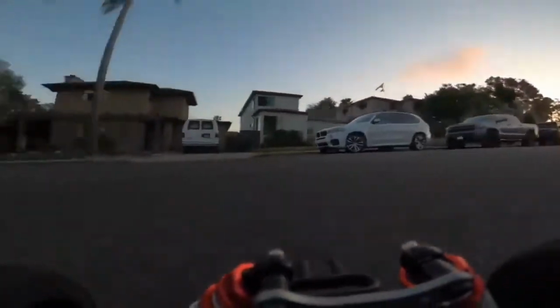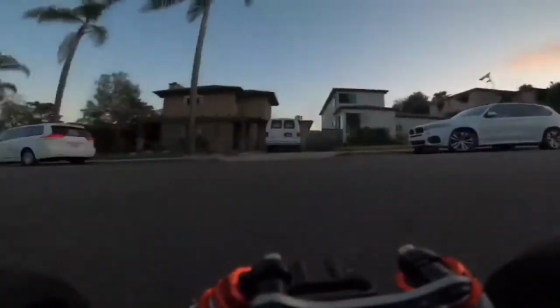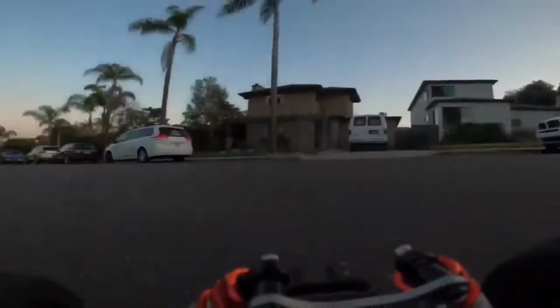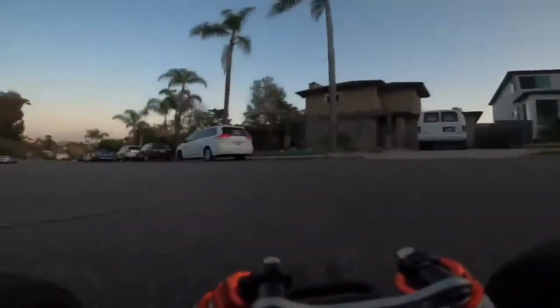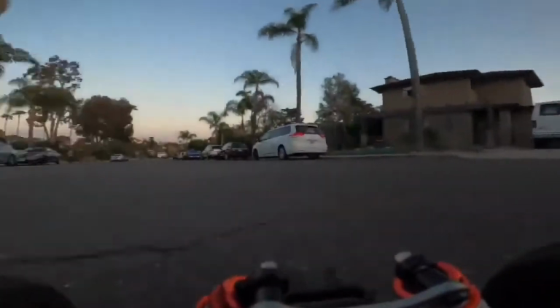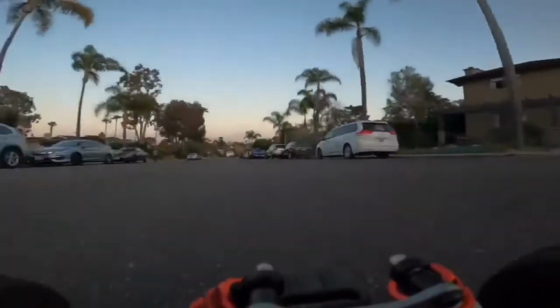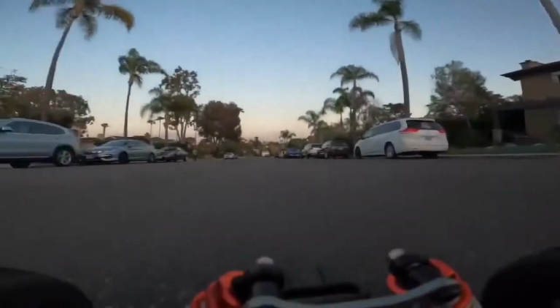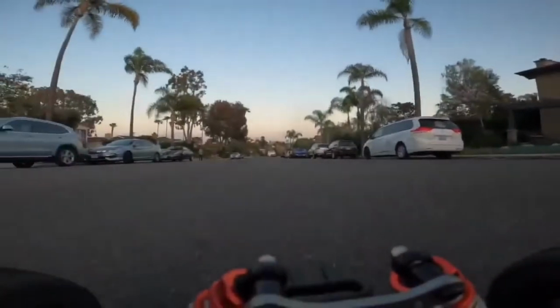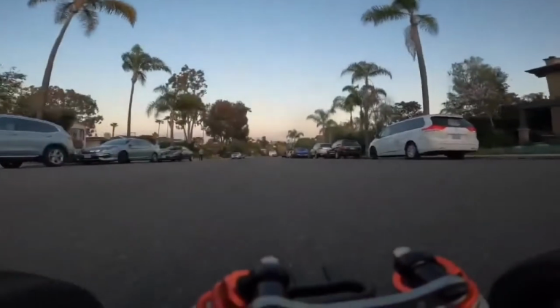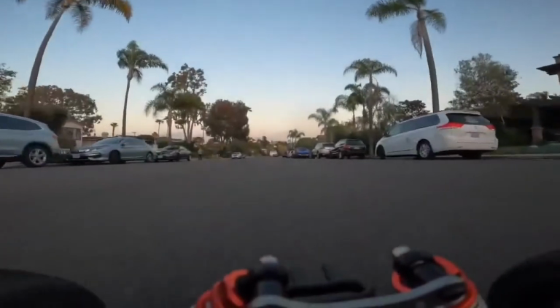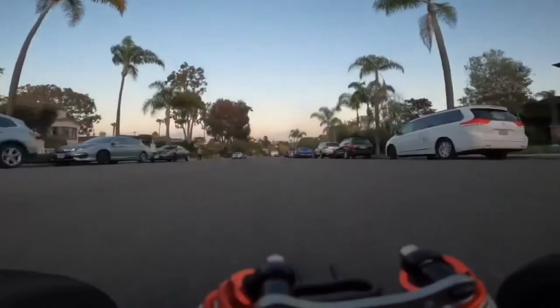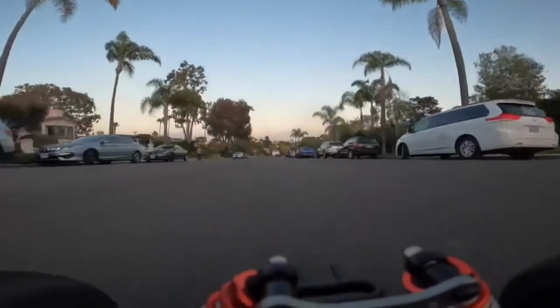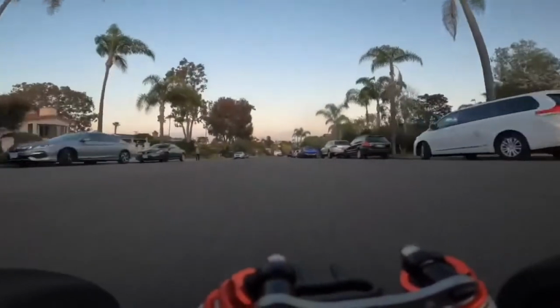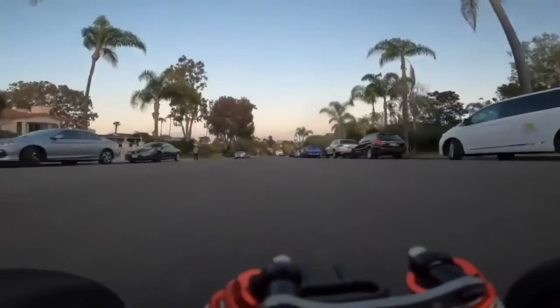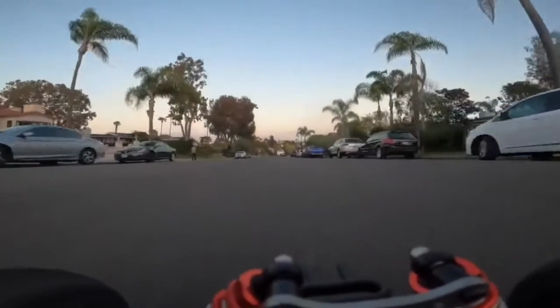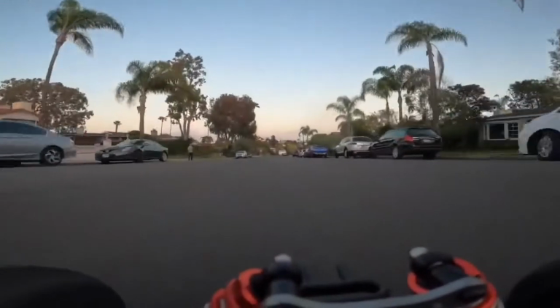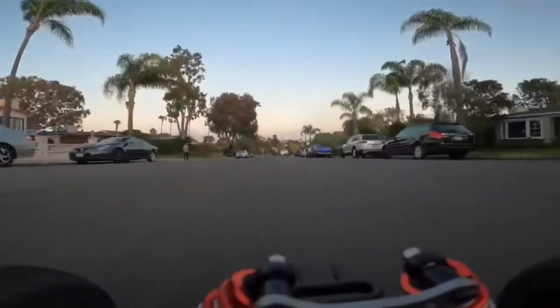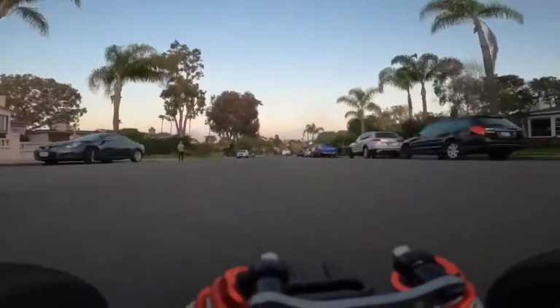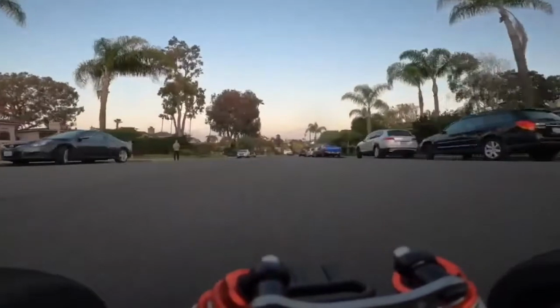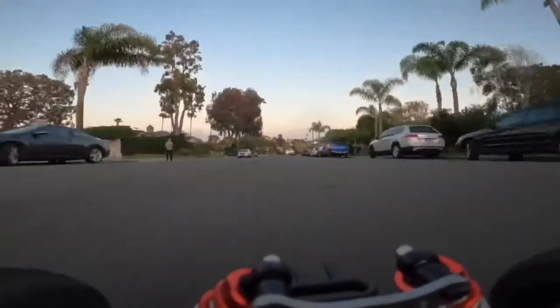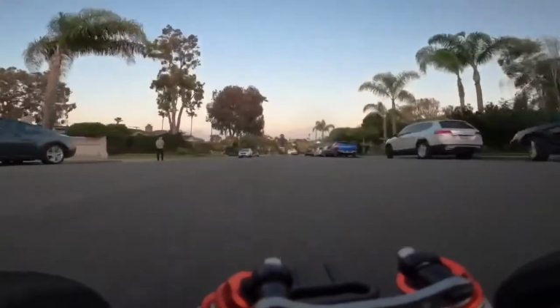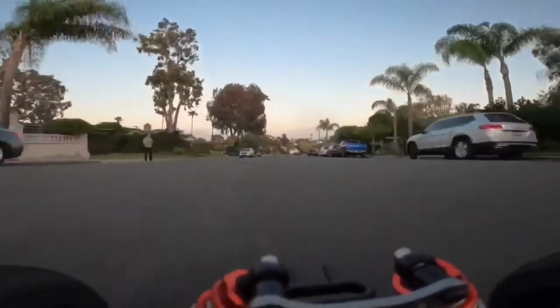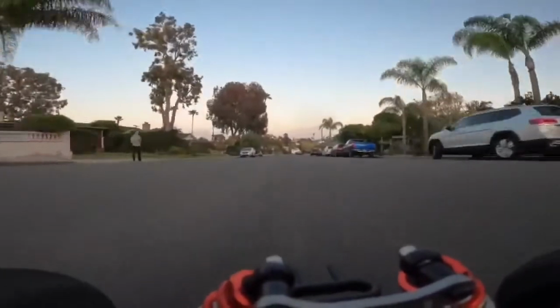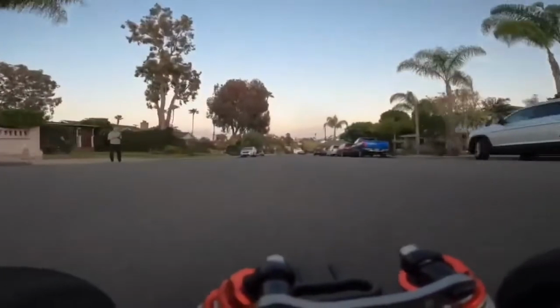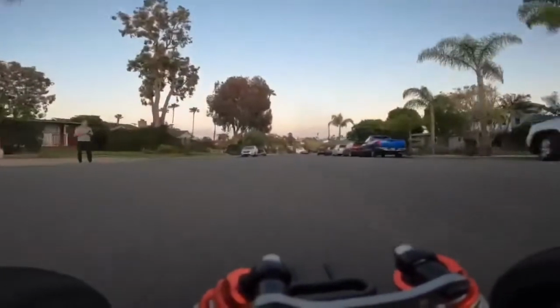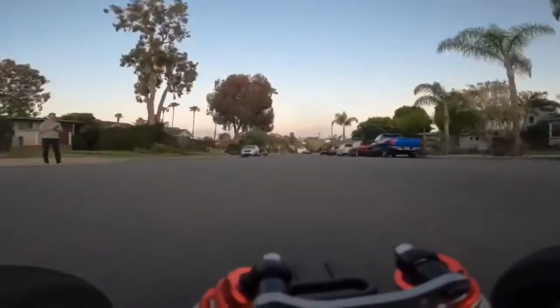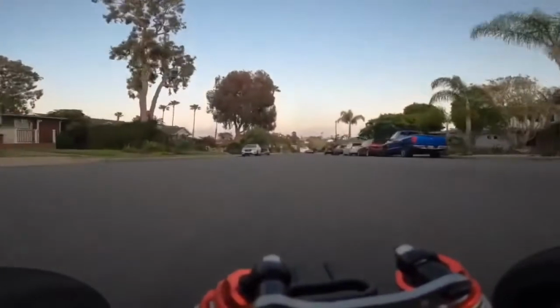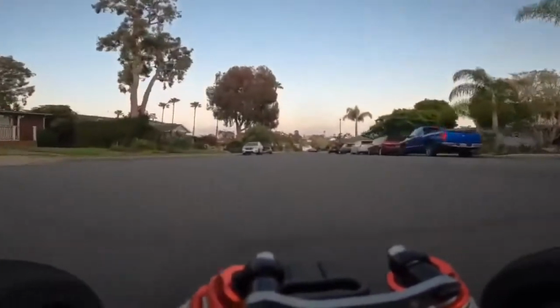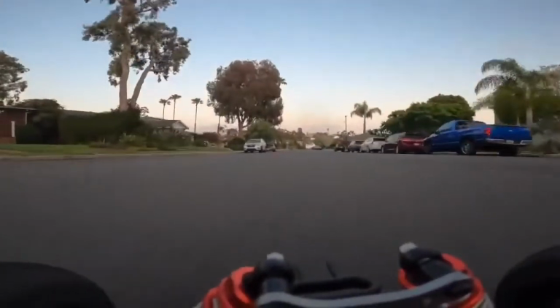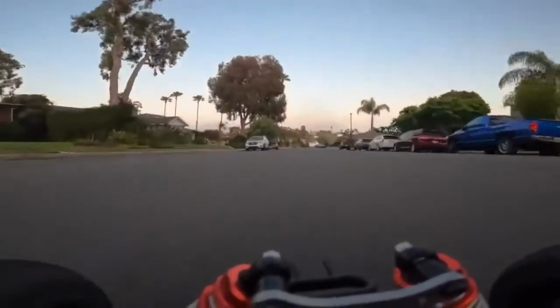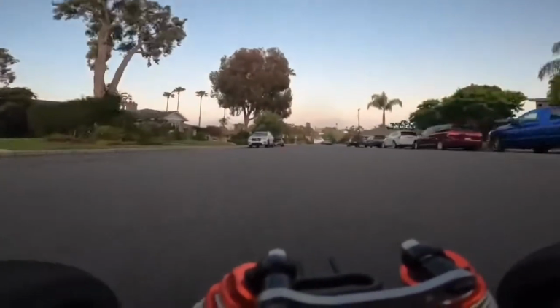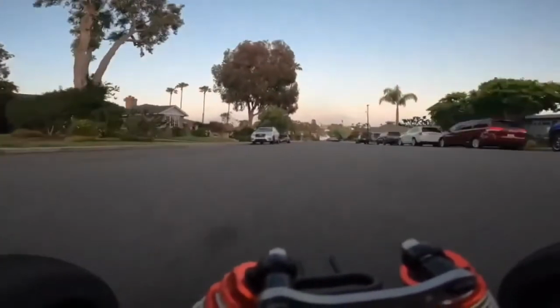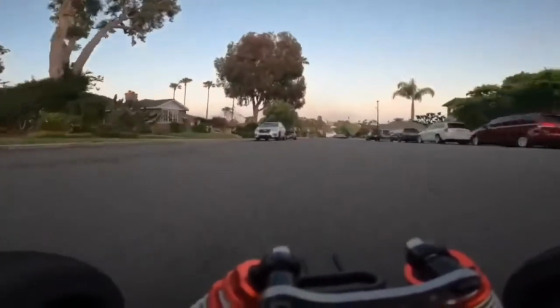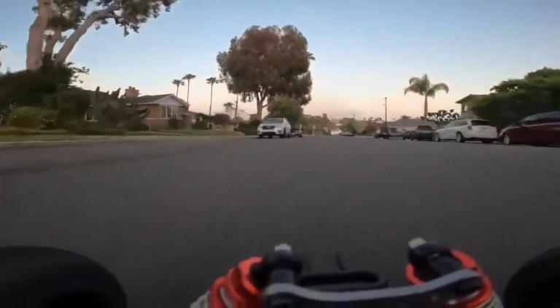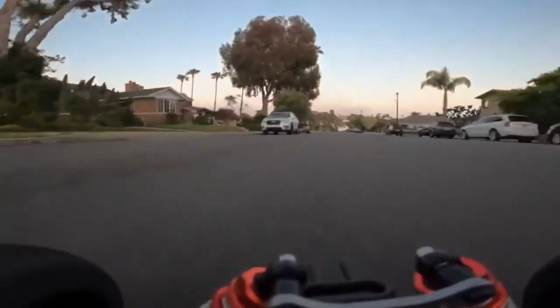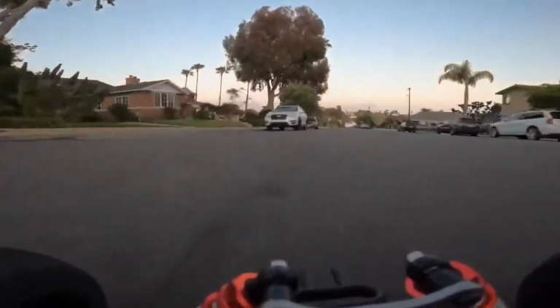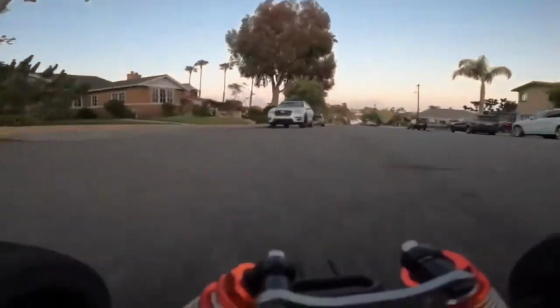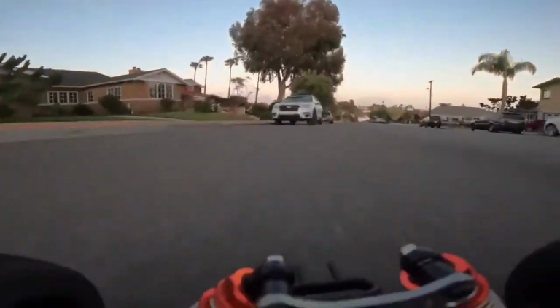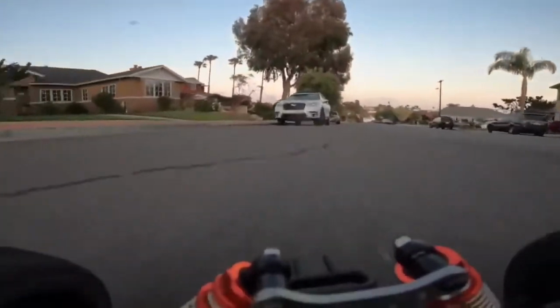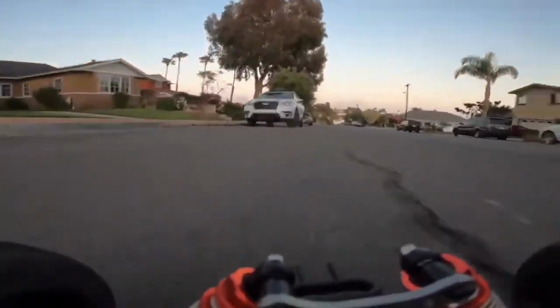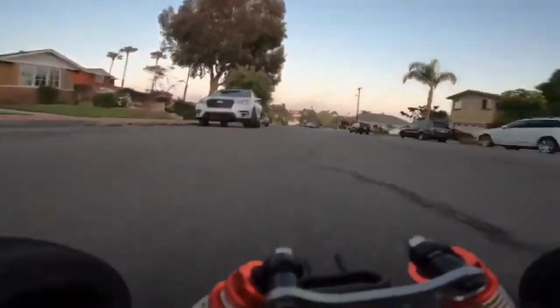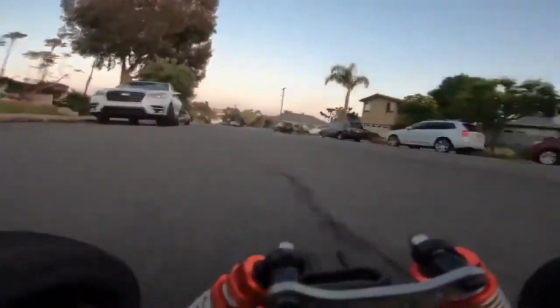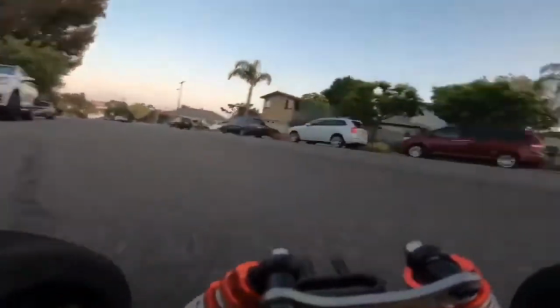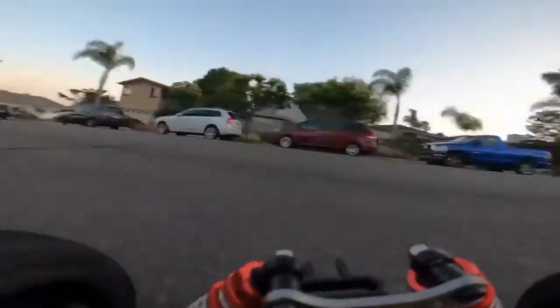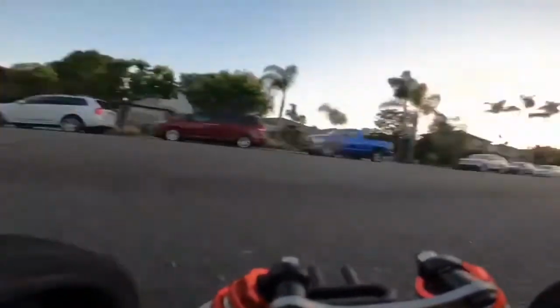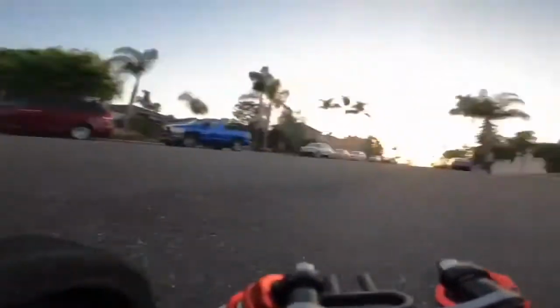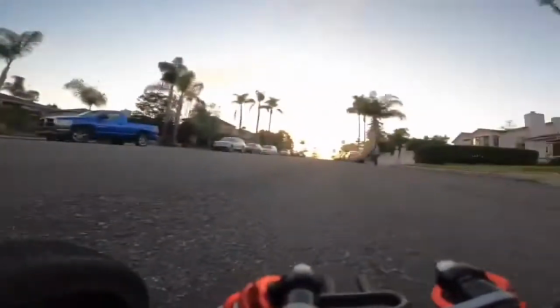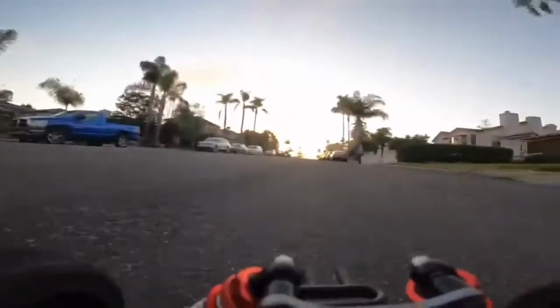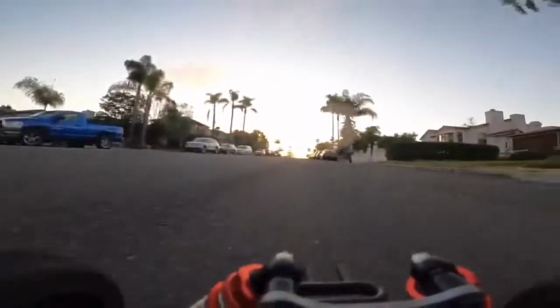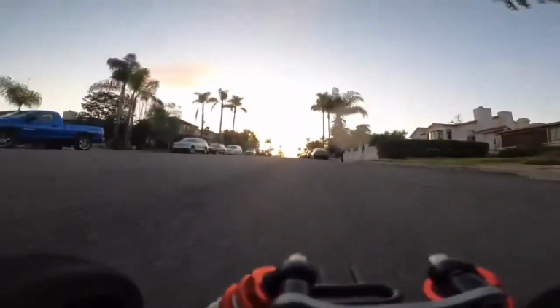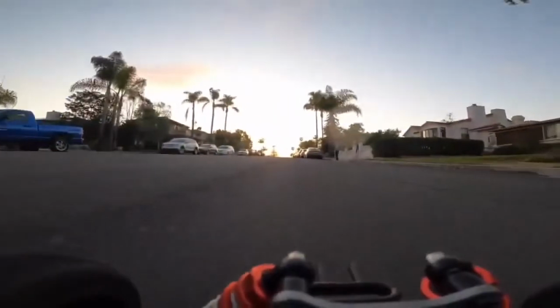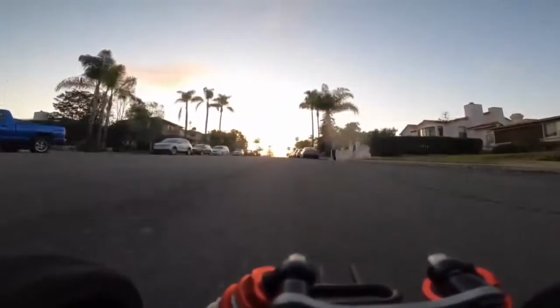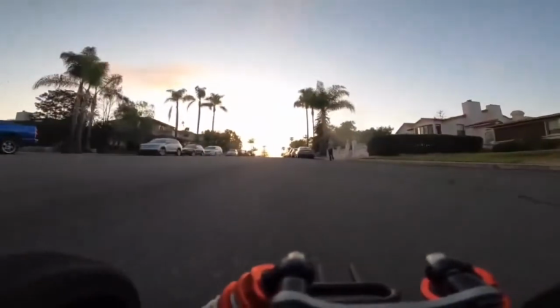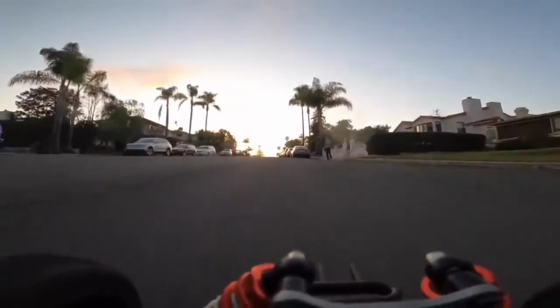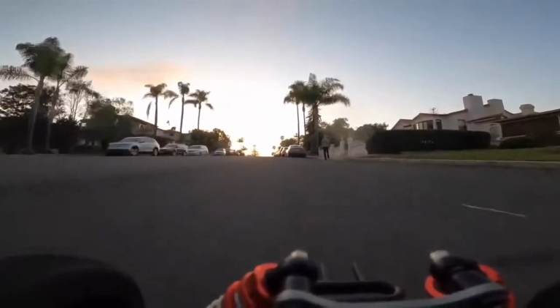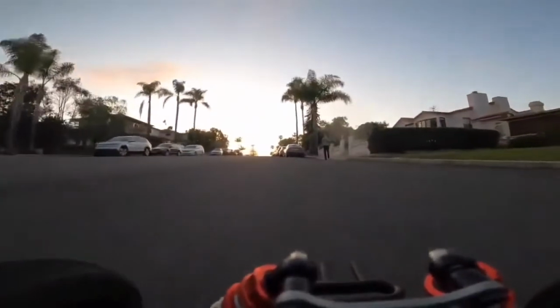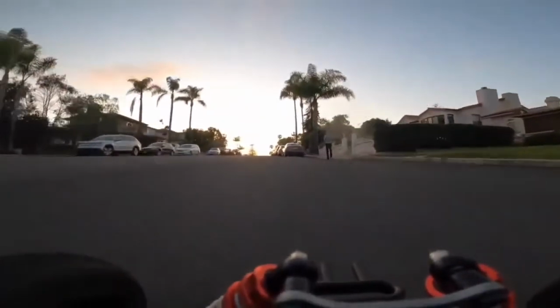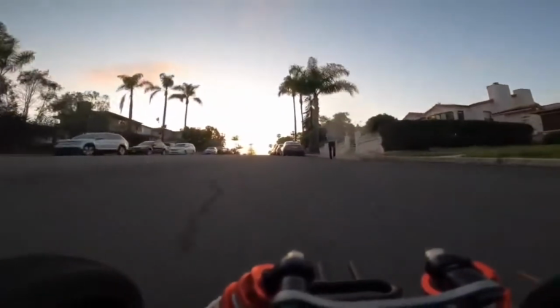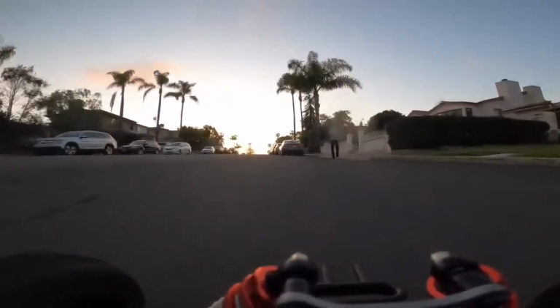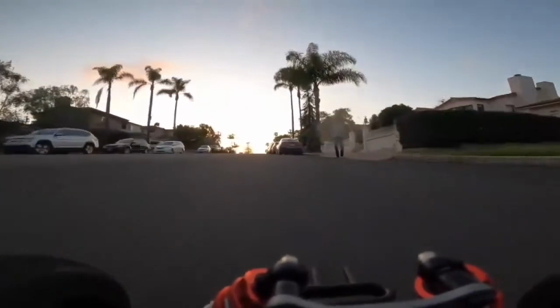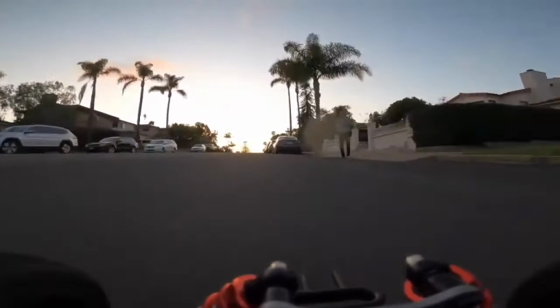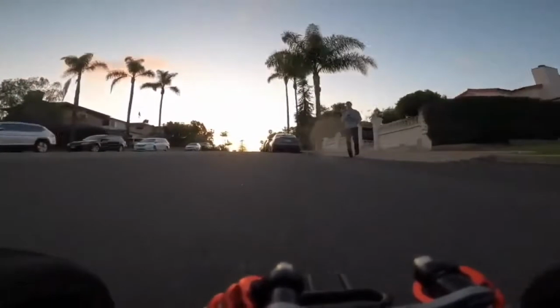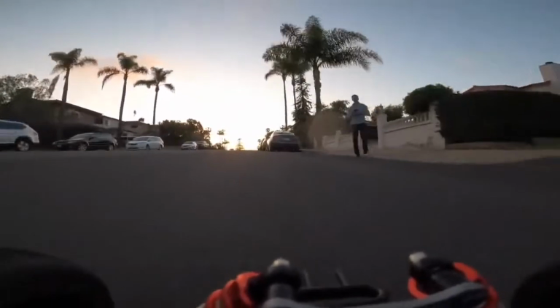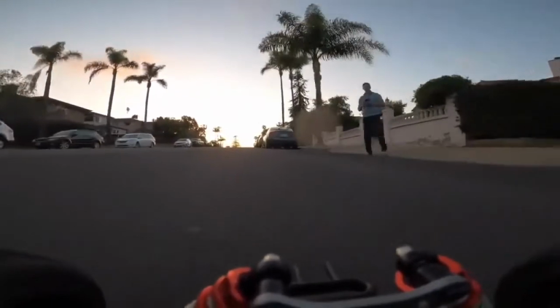Now for about a 30-mile-an-hour shot, followed up with some braking and a nice turn. Yeah, this camera's holding on very well.